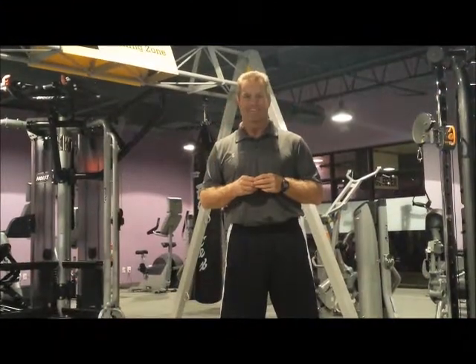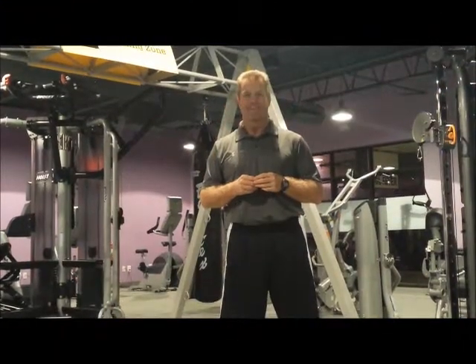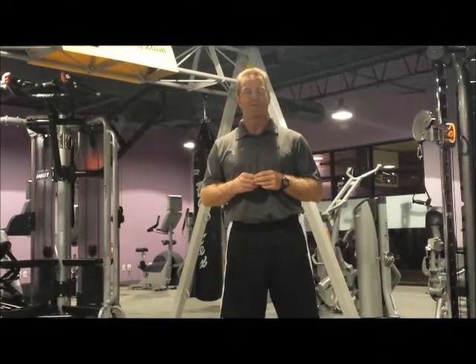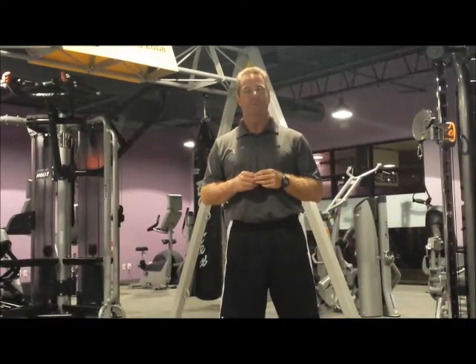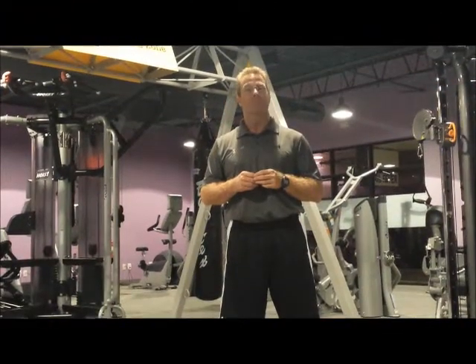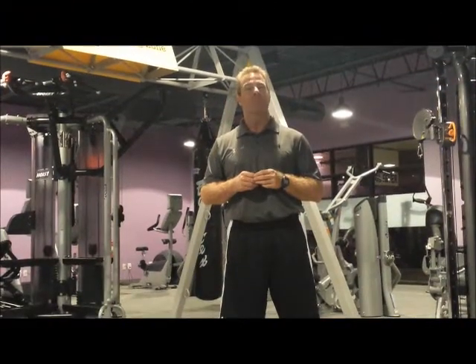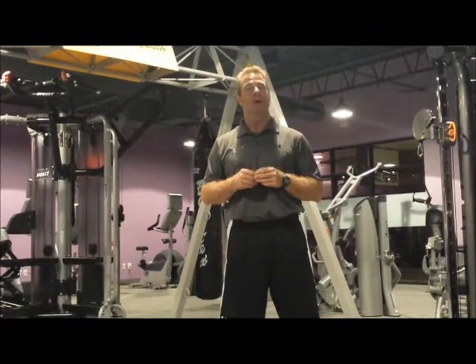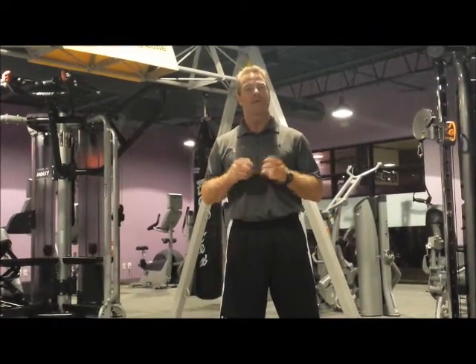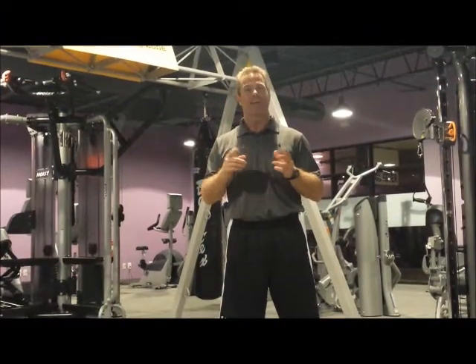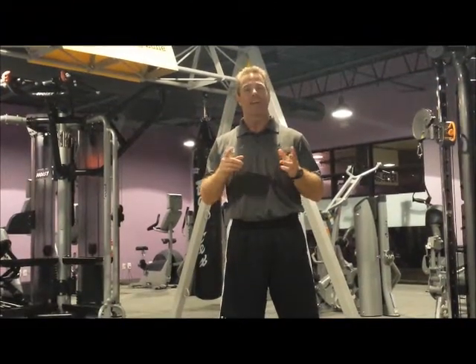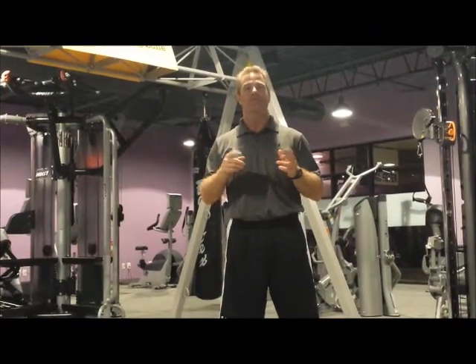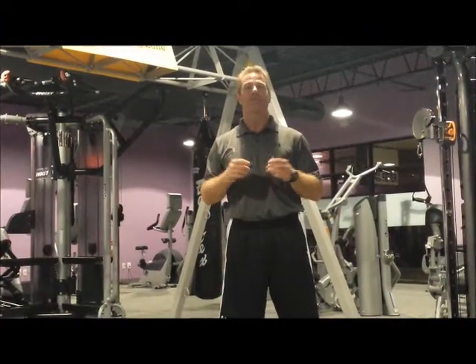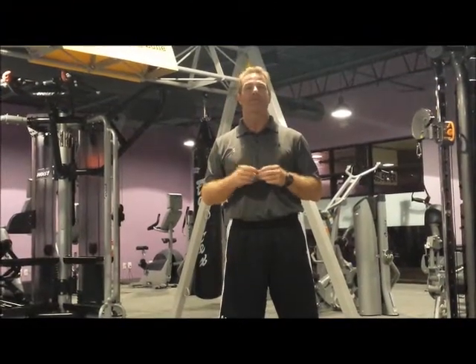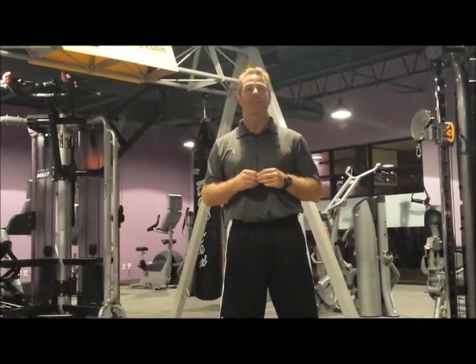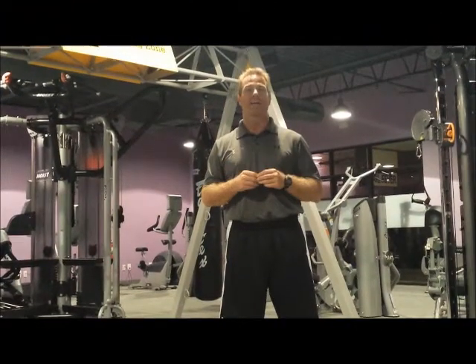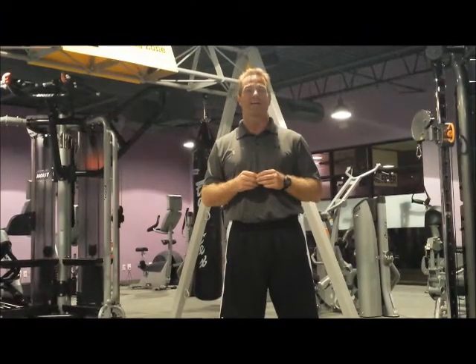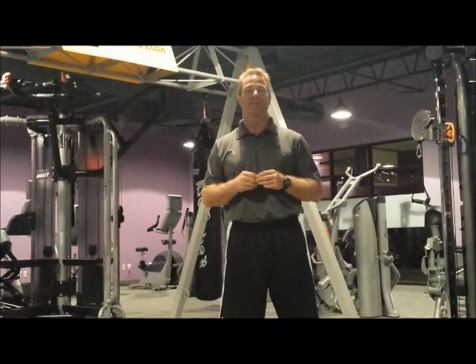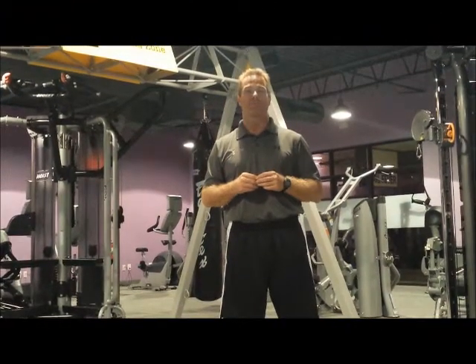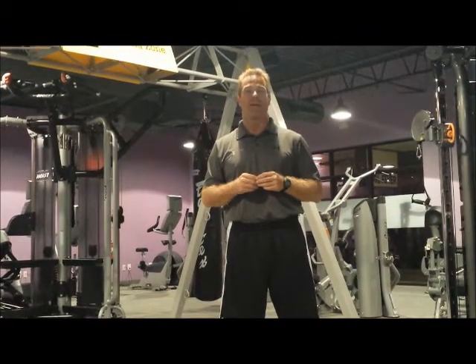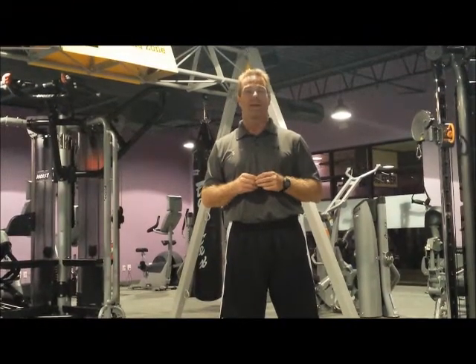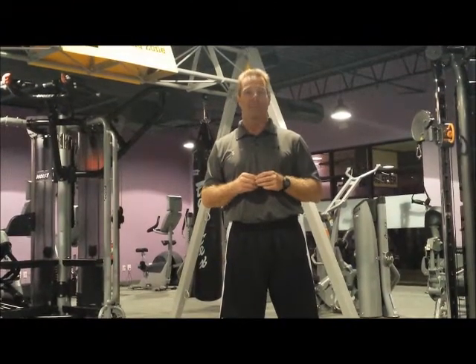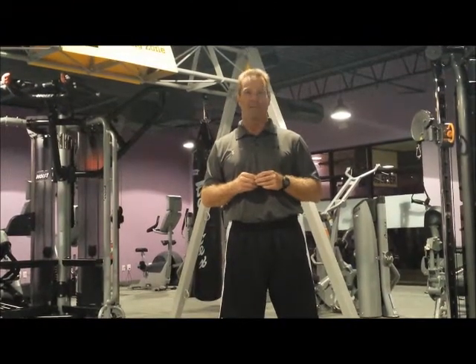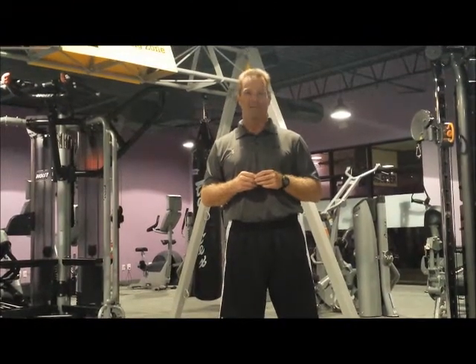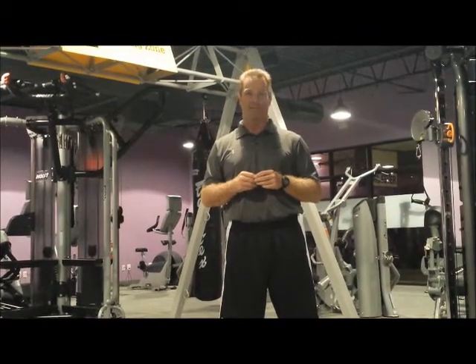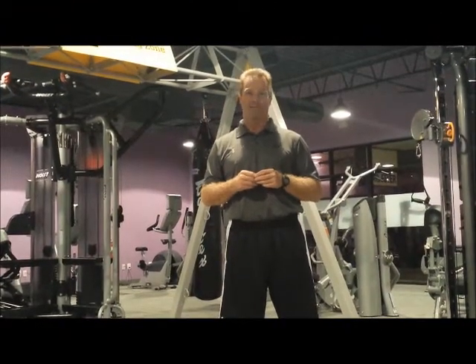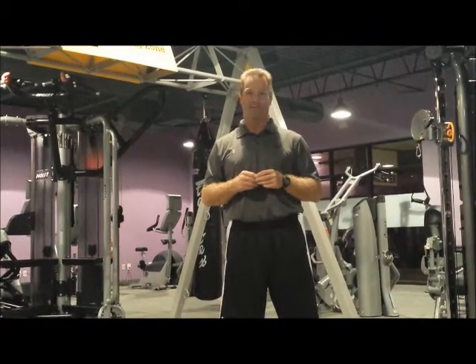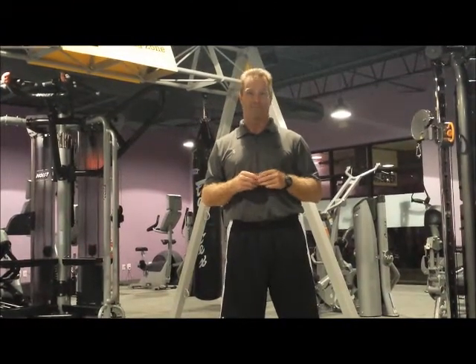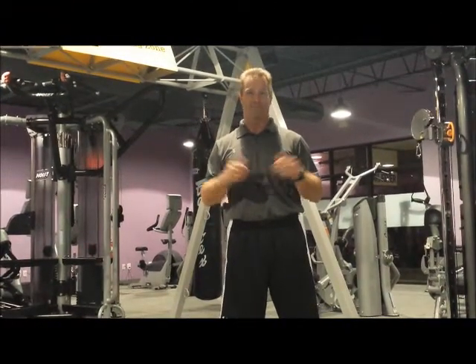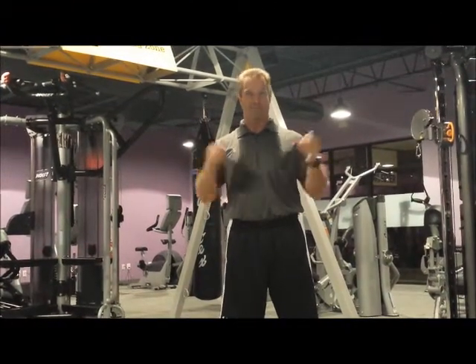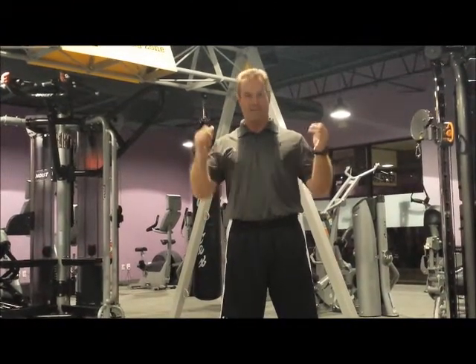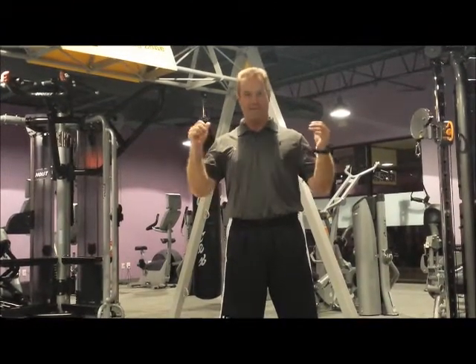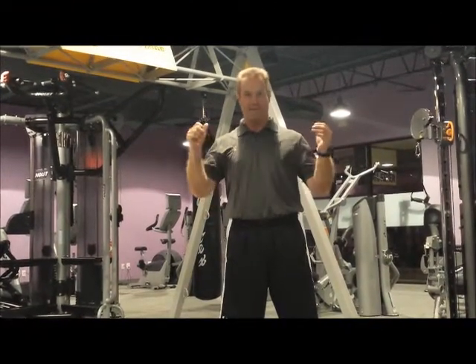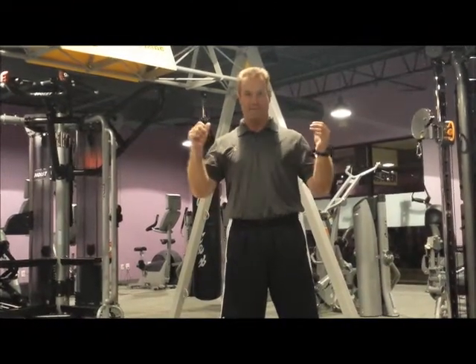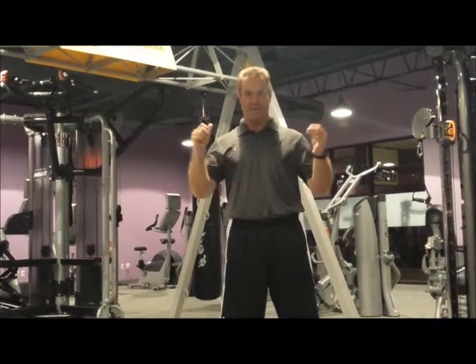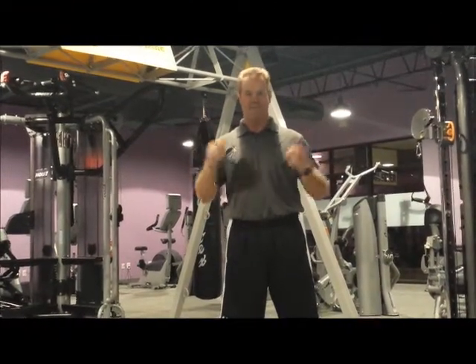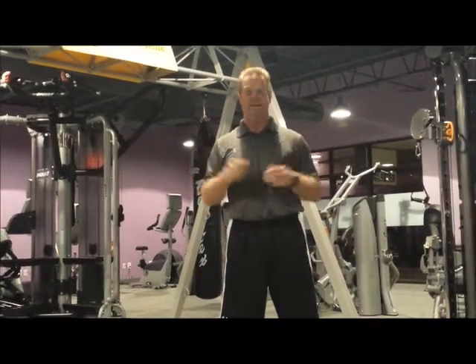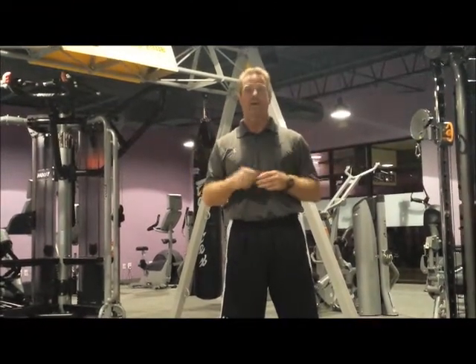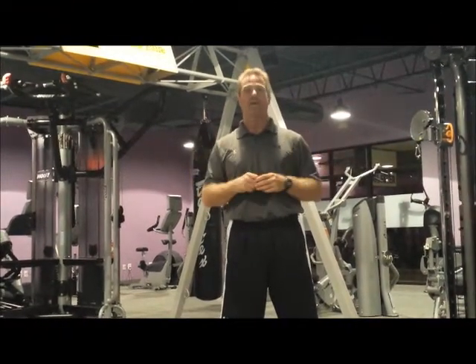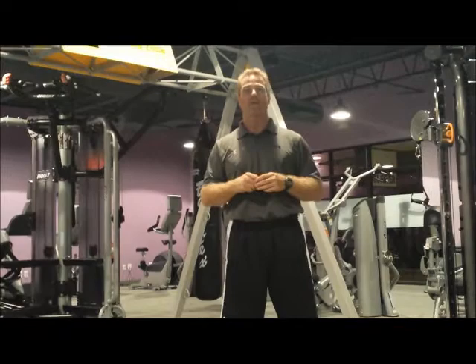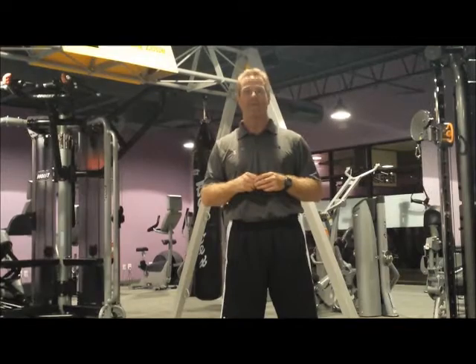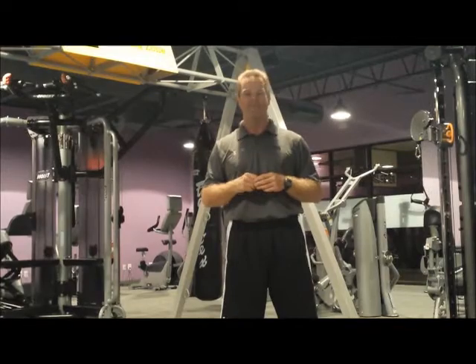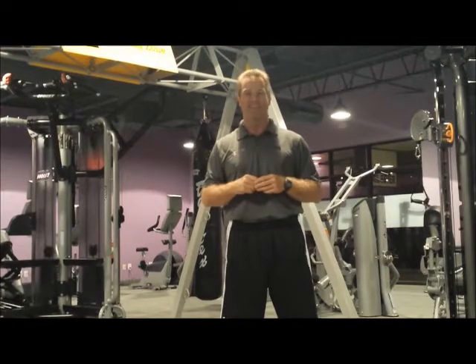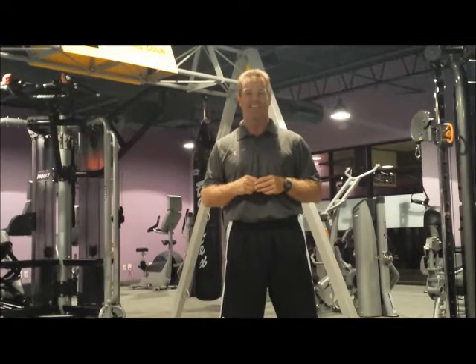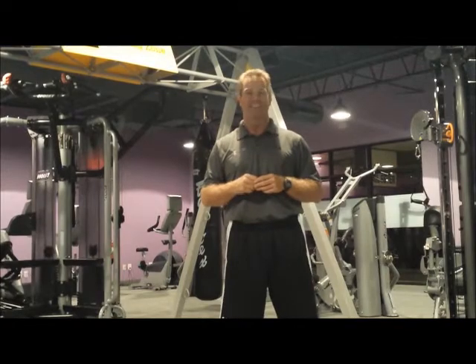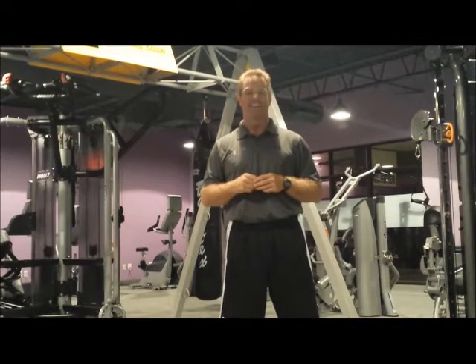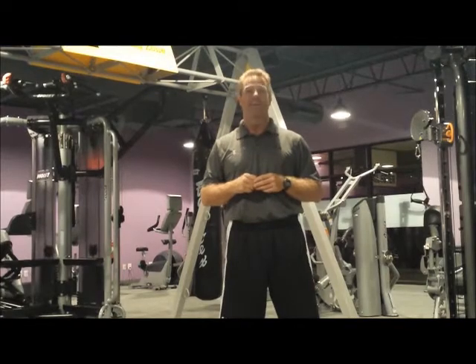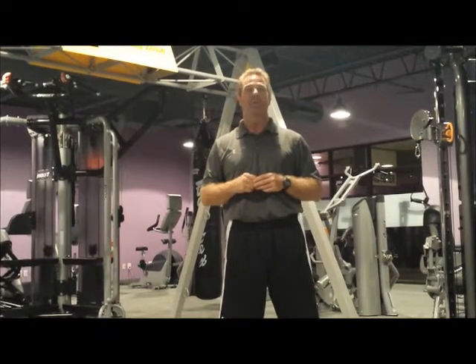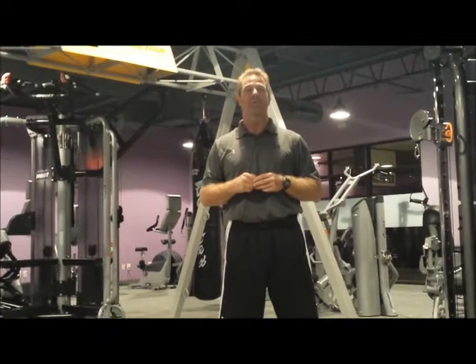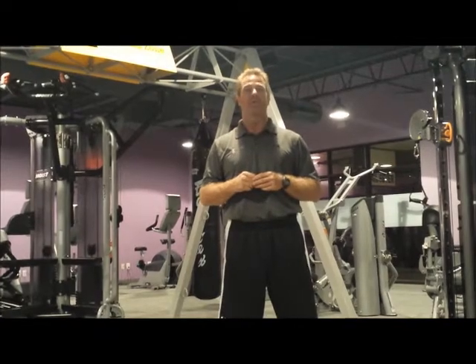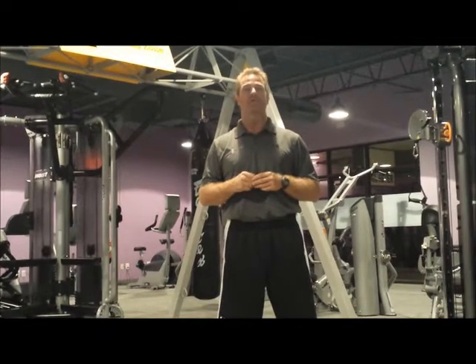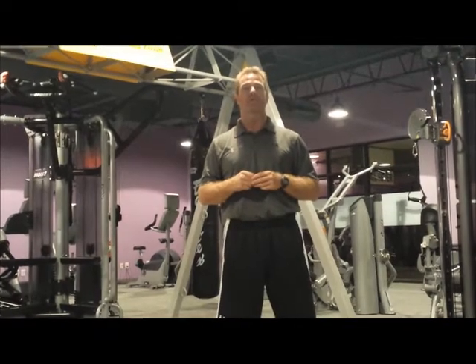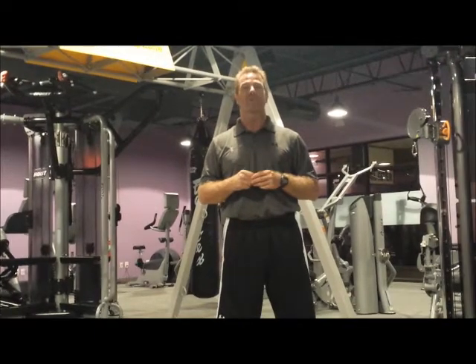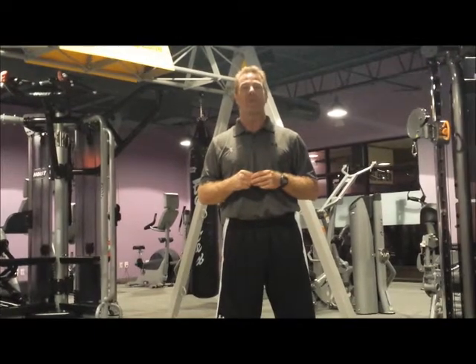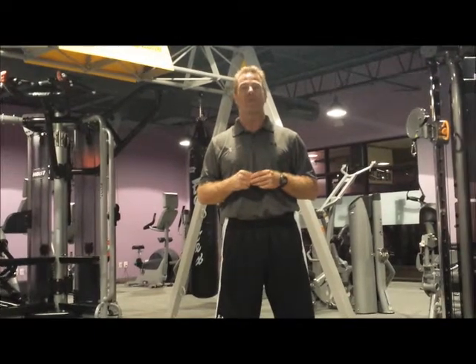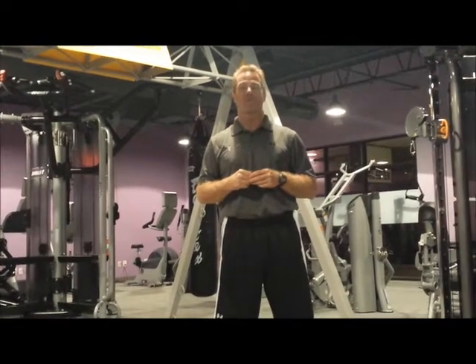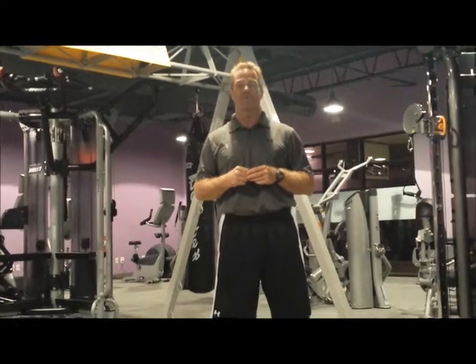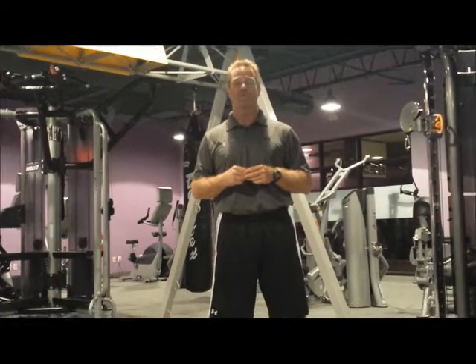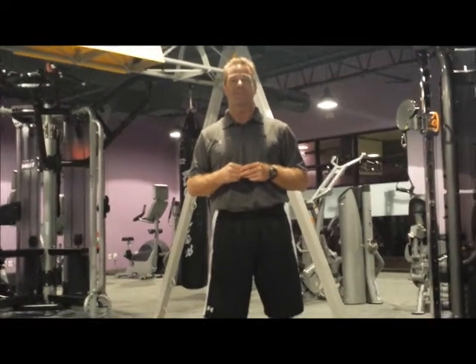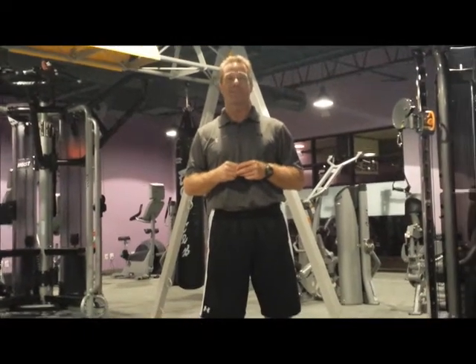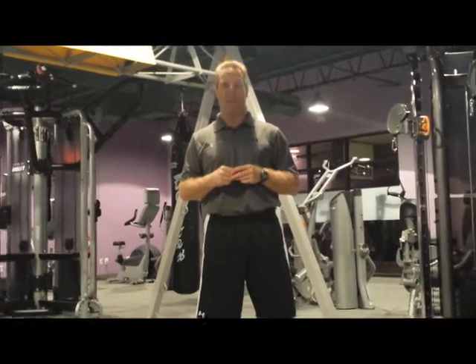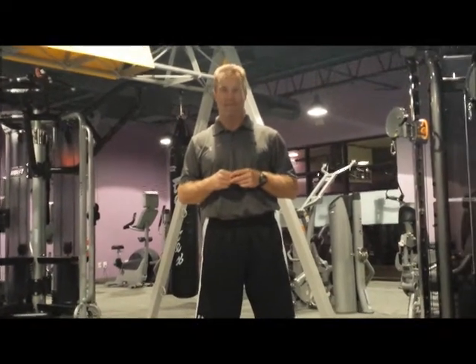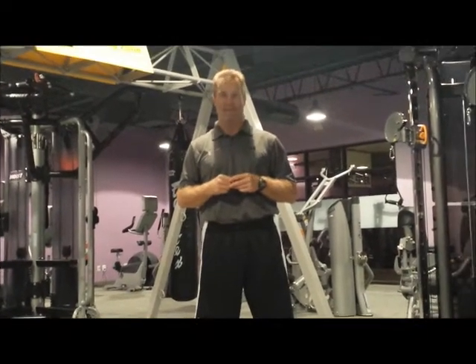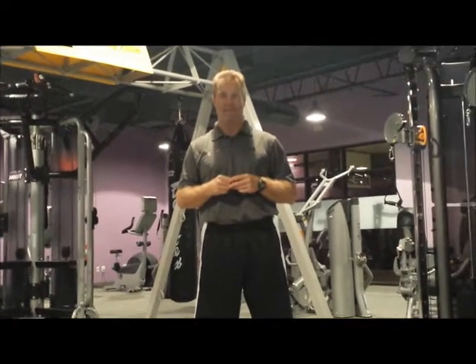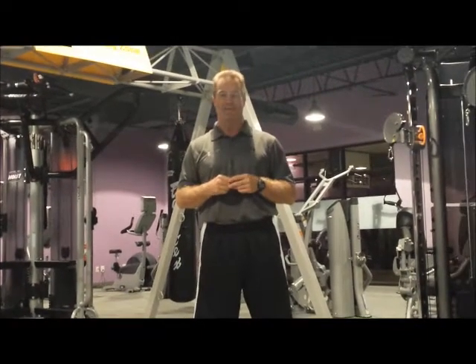Hello. Our latest update for Happy Leaf Fitness. What's behind me? Equipment. Most of our equipment has come in.